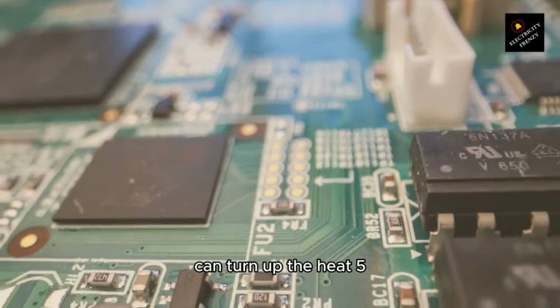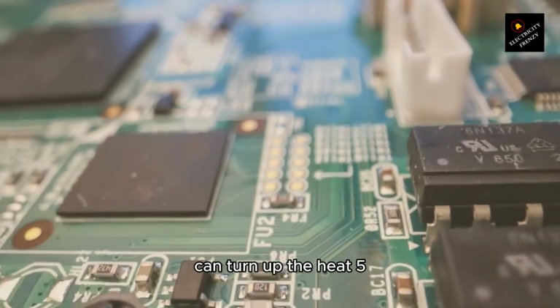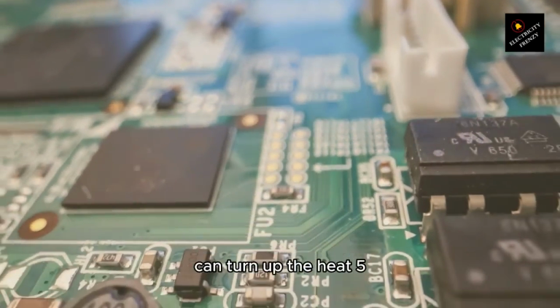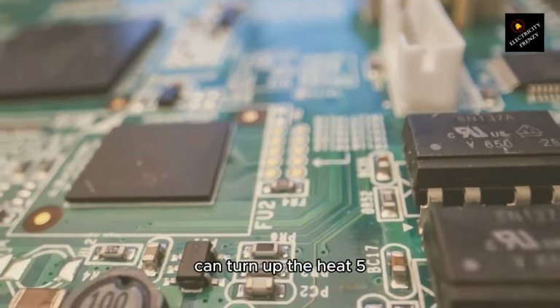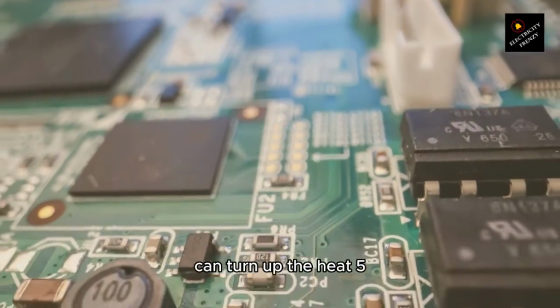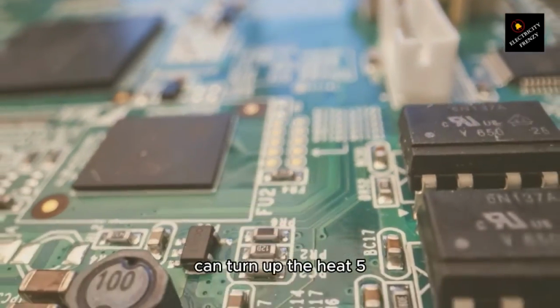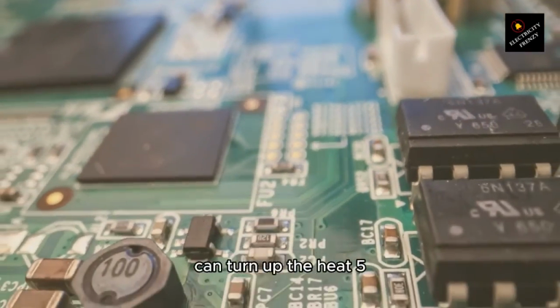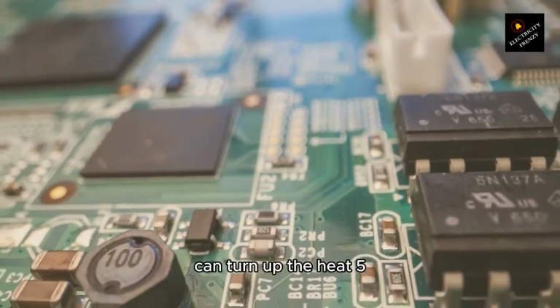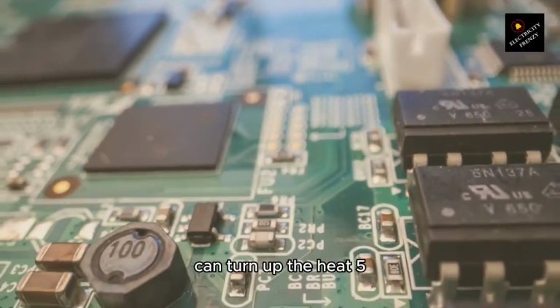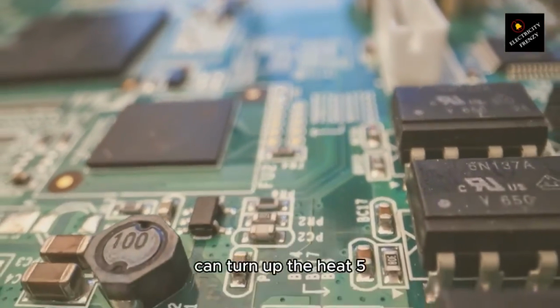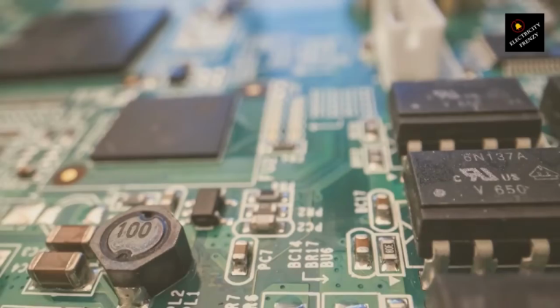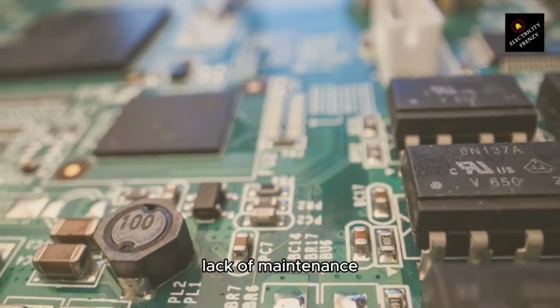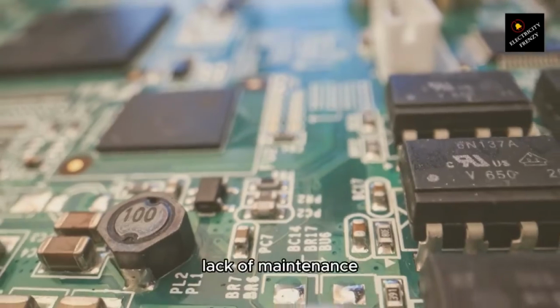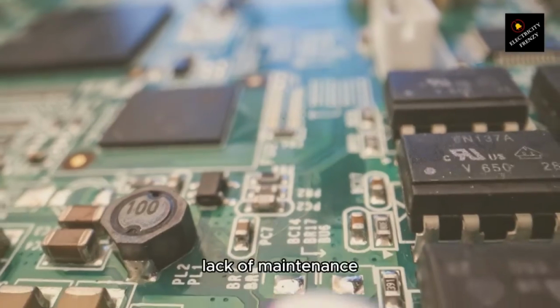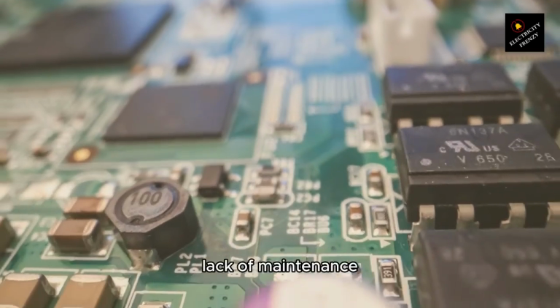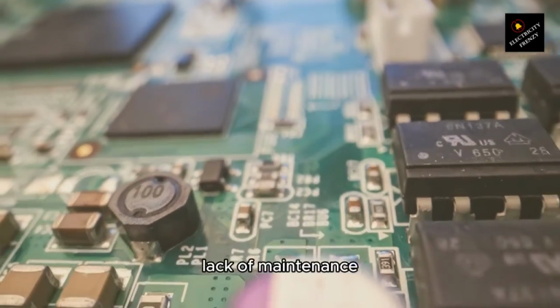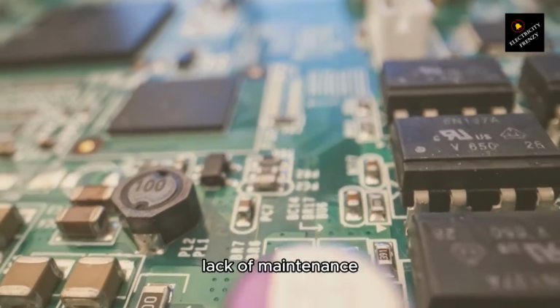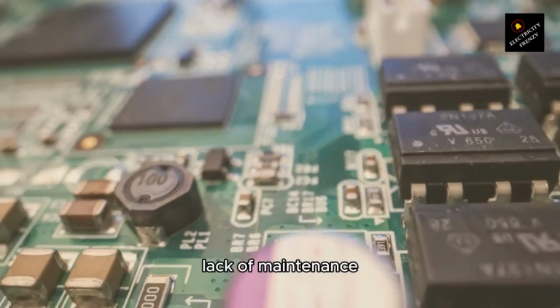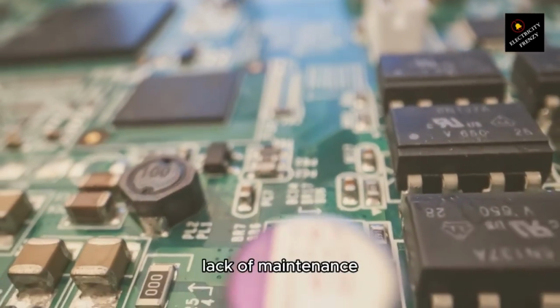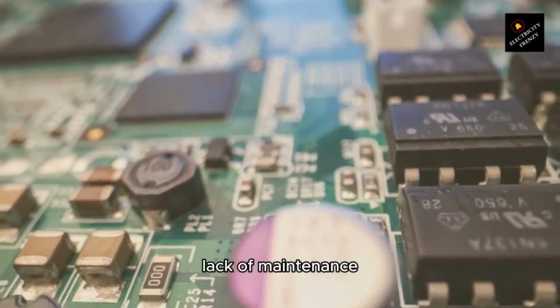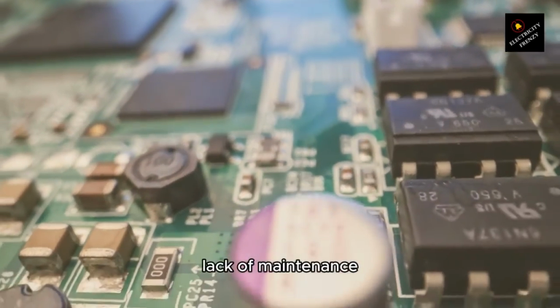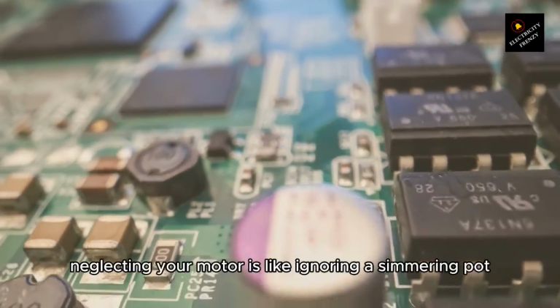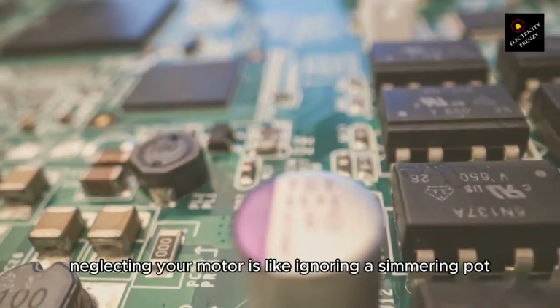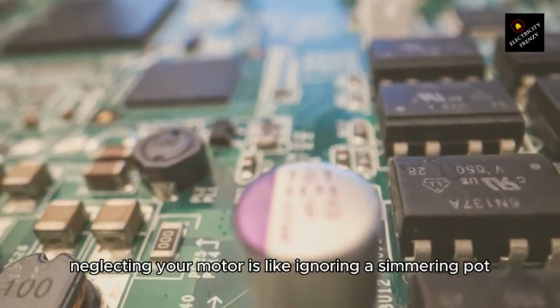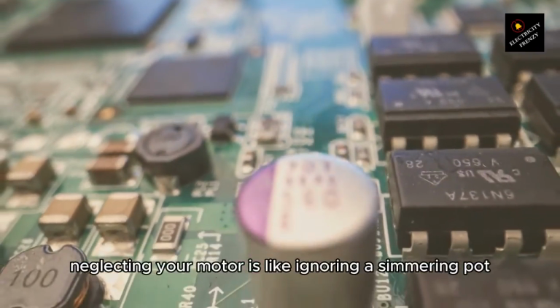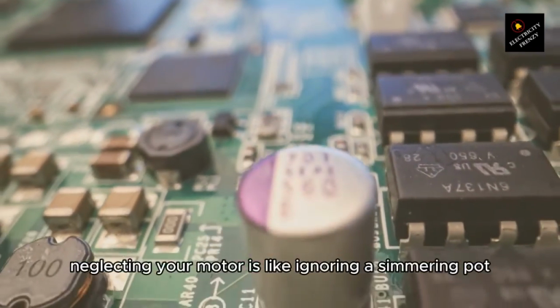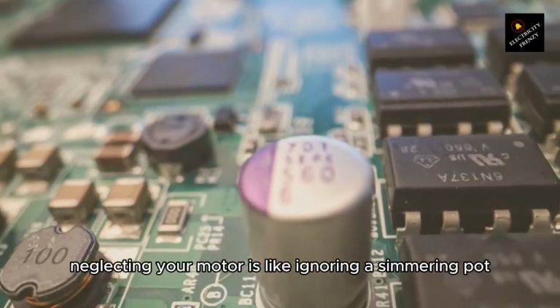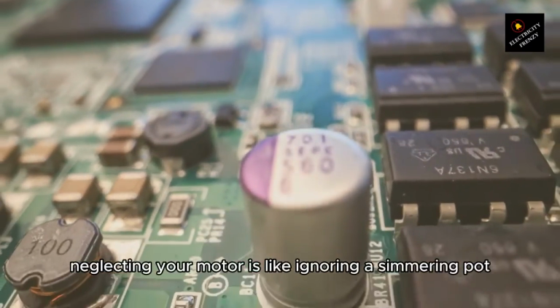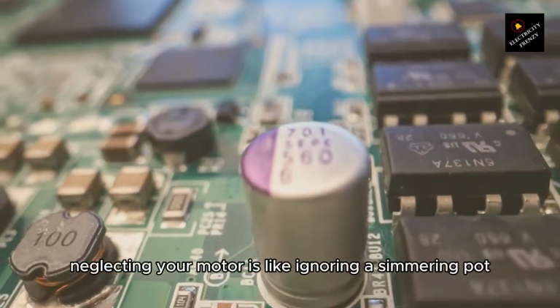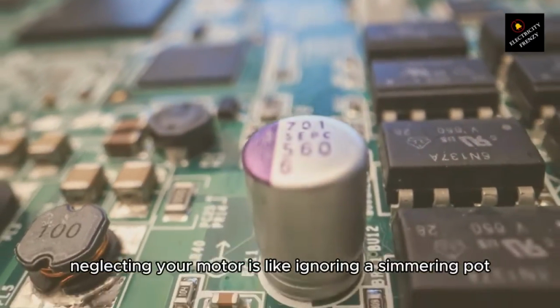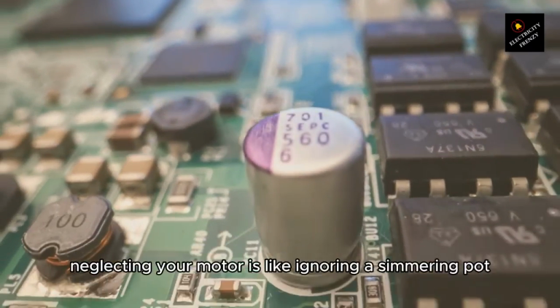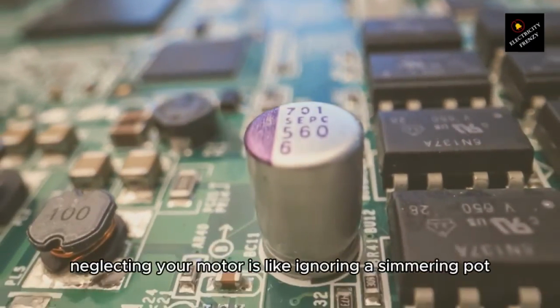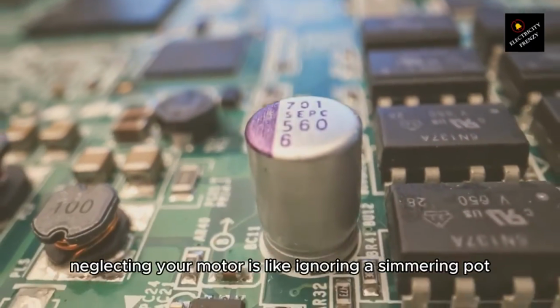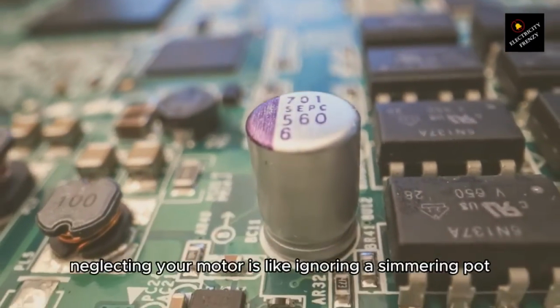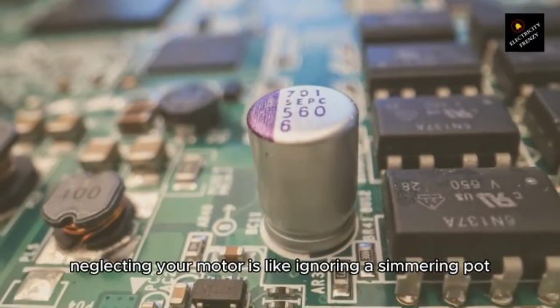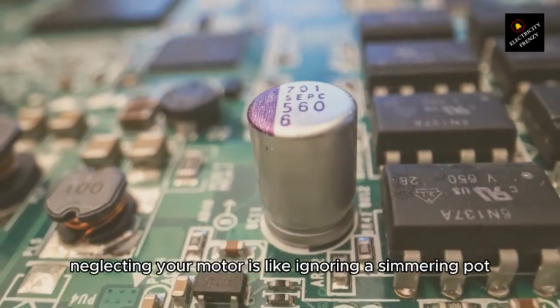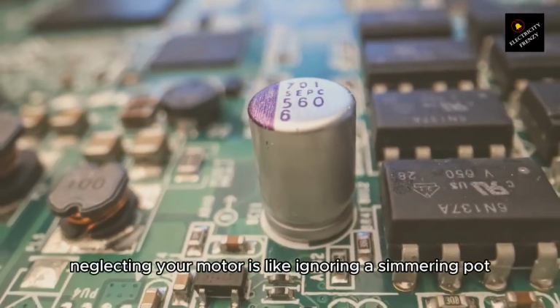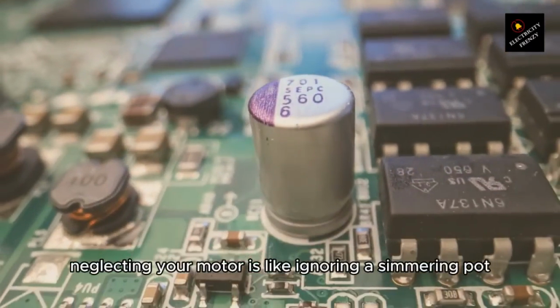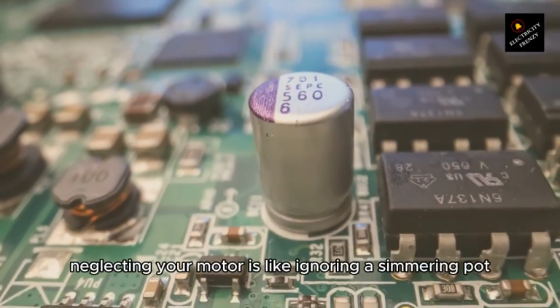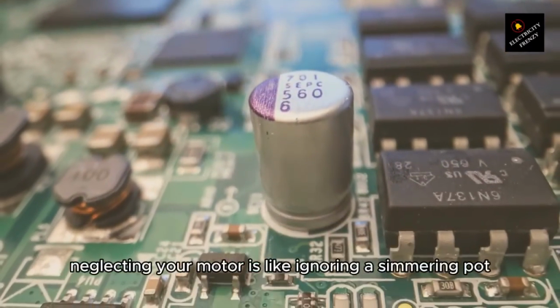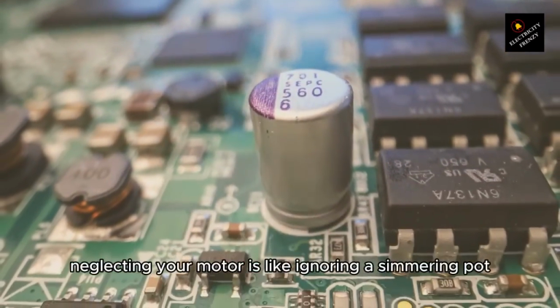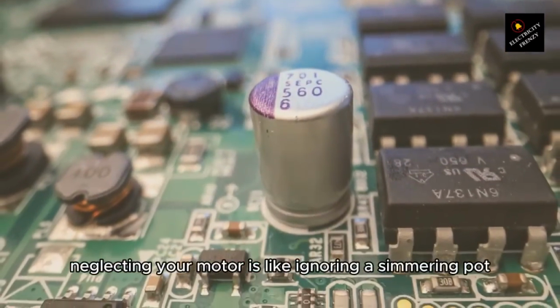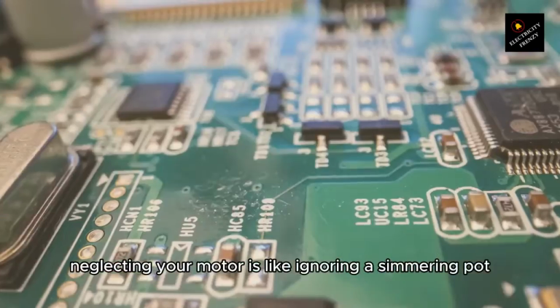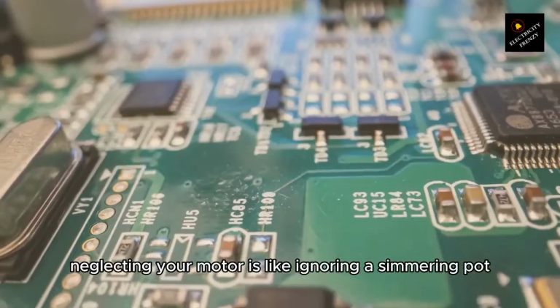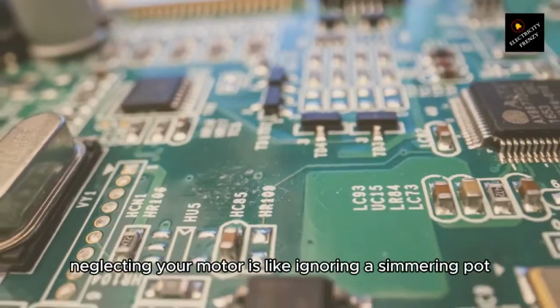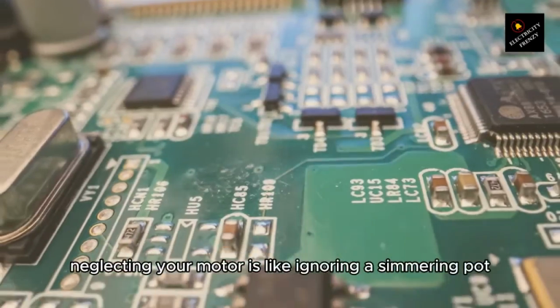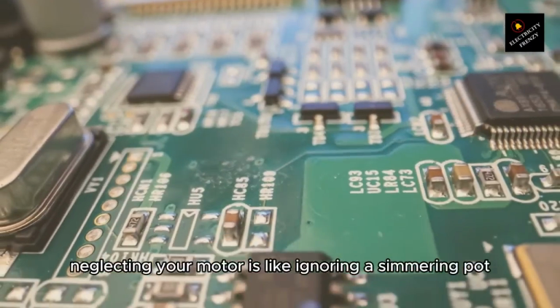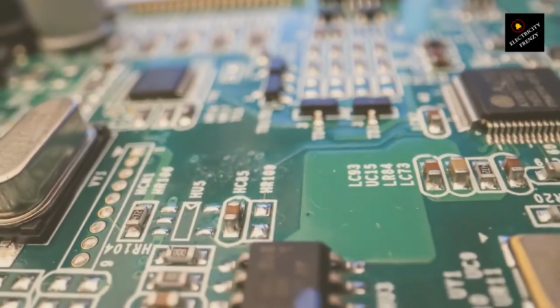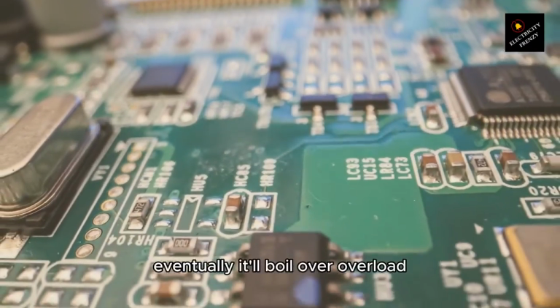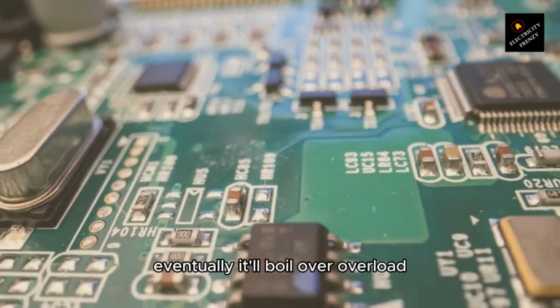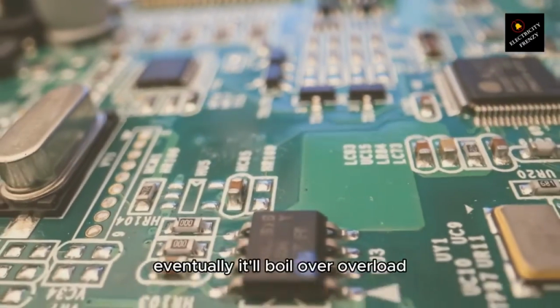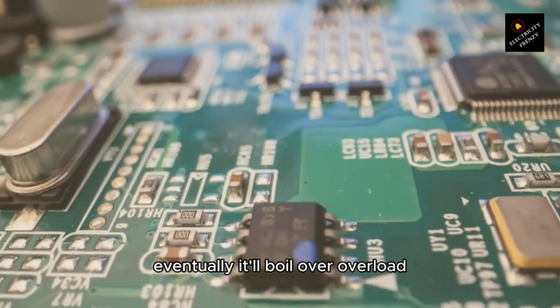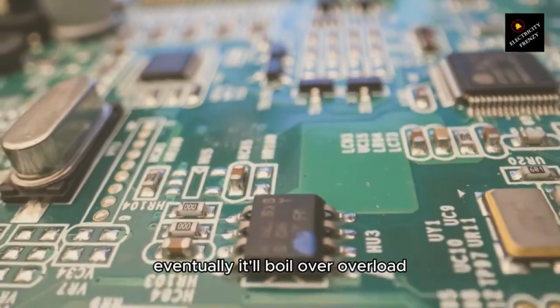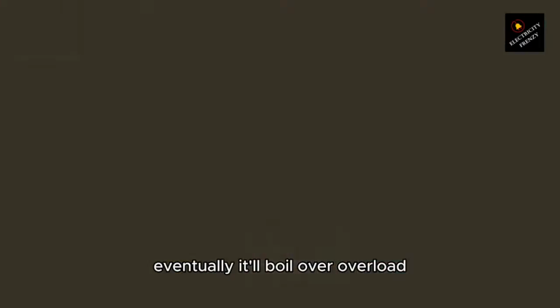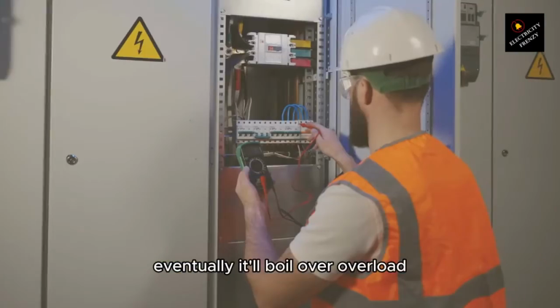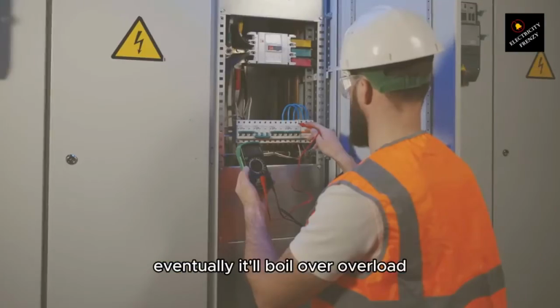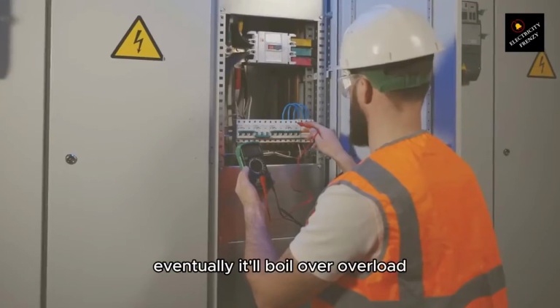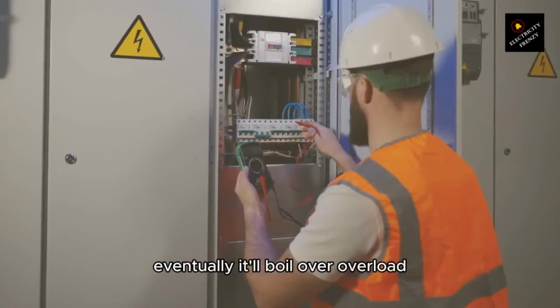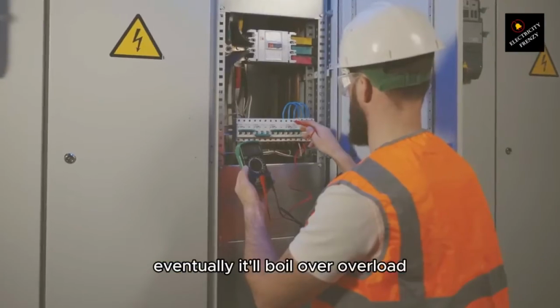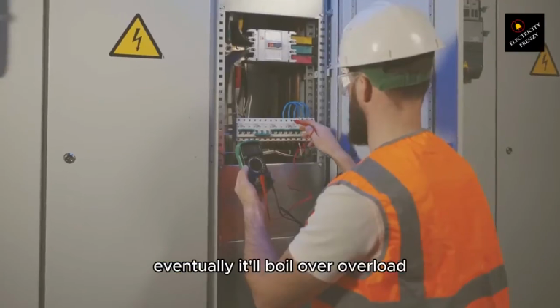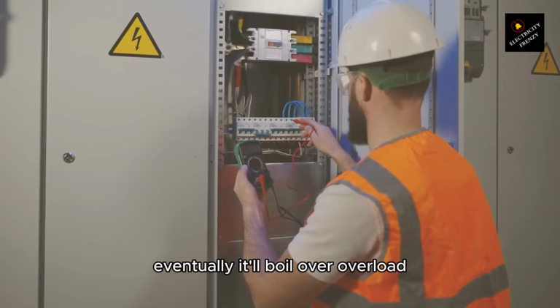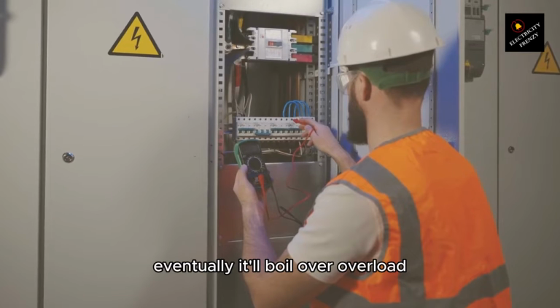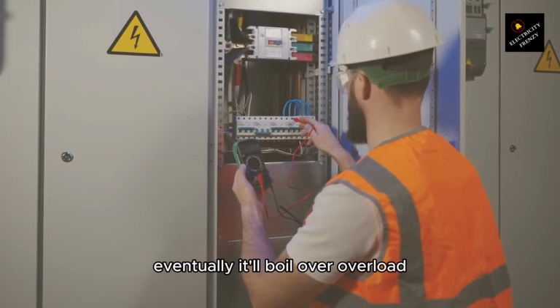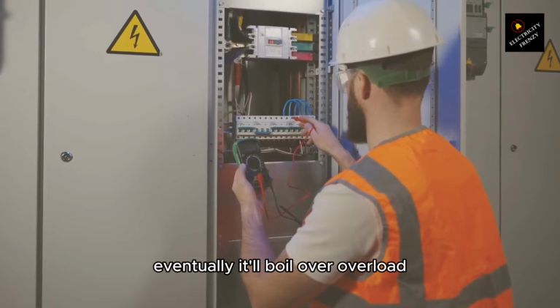5. Lack of maintenance — neglecting your motor is like ignoring a simmering pot. Eventually, it'll boil over.